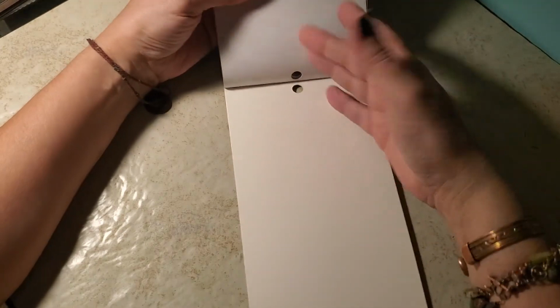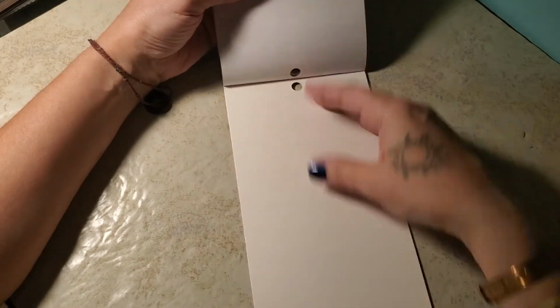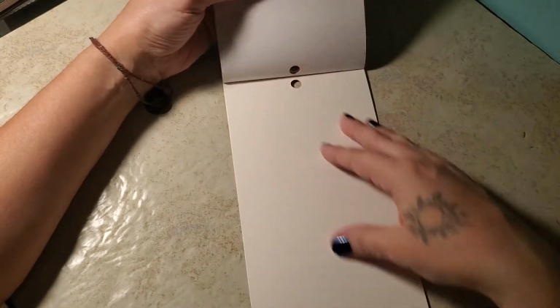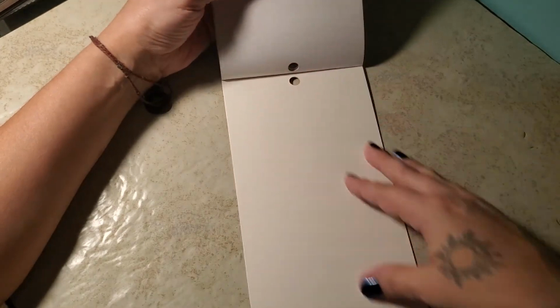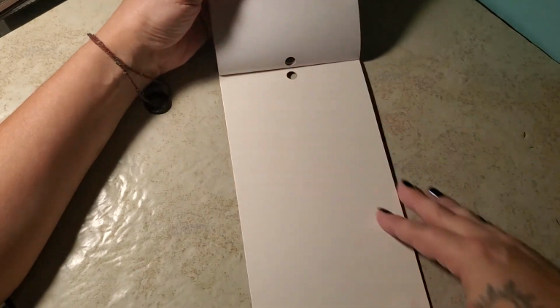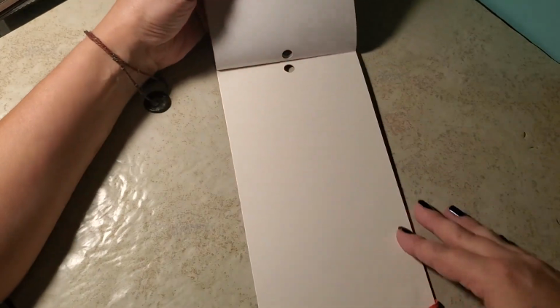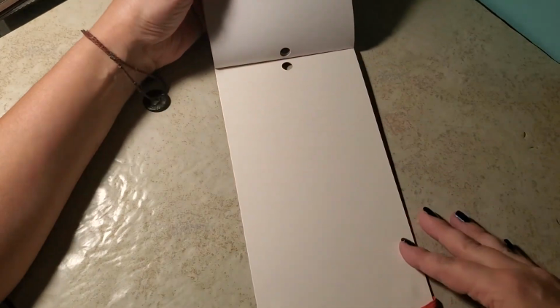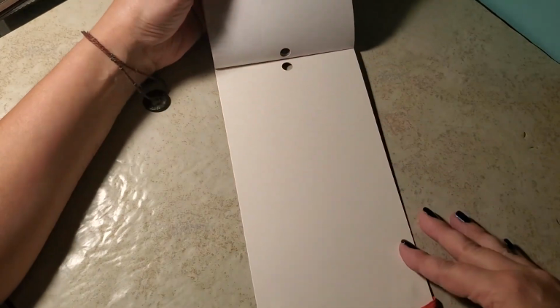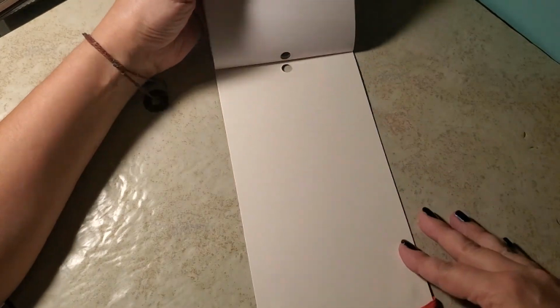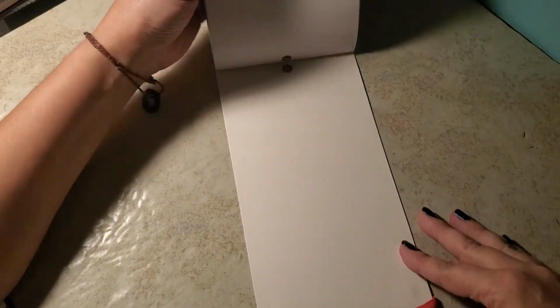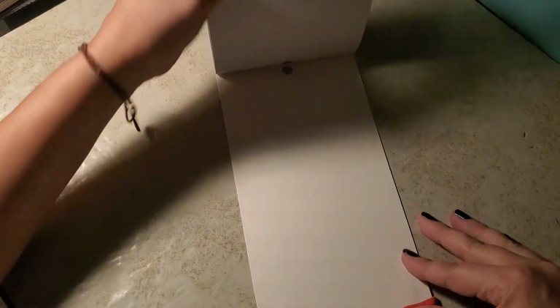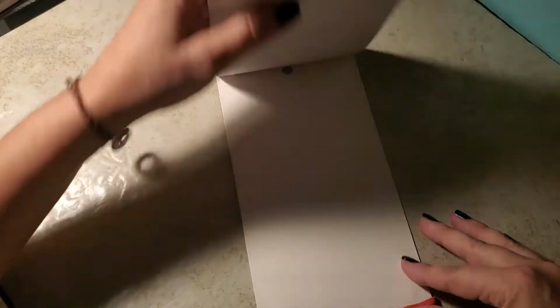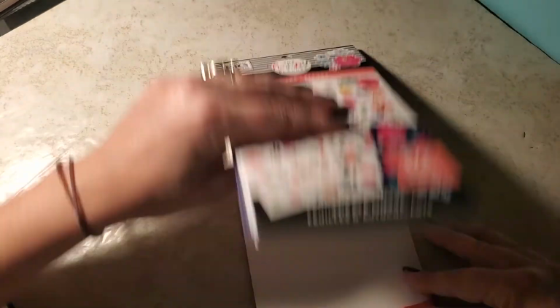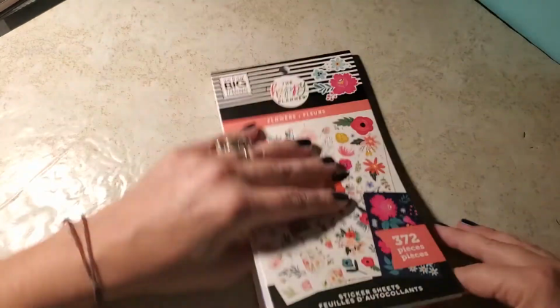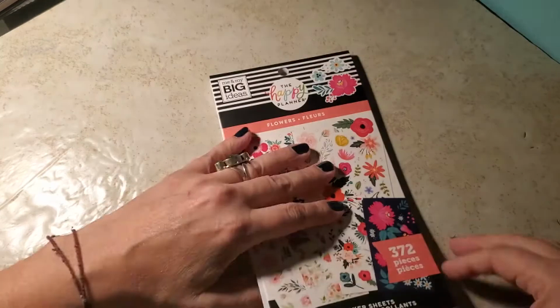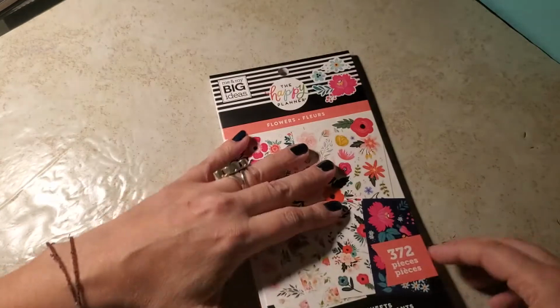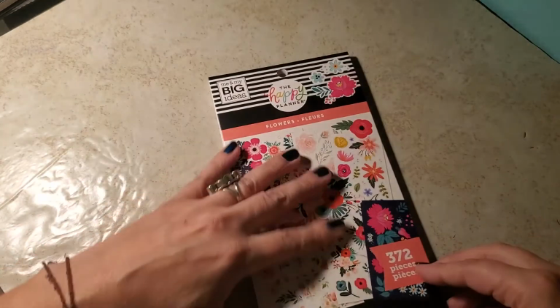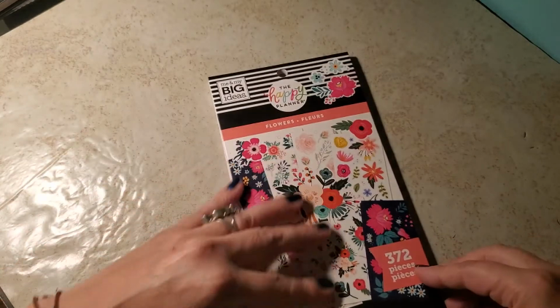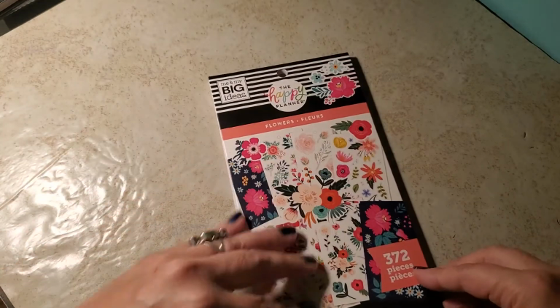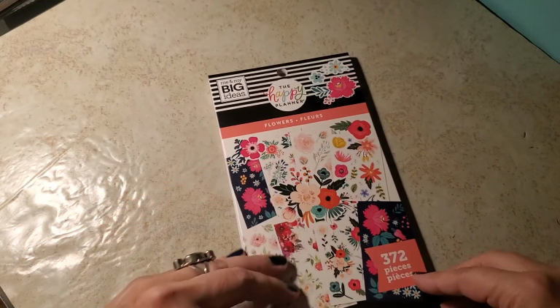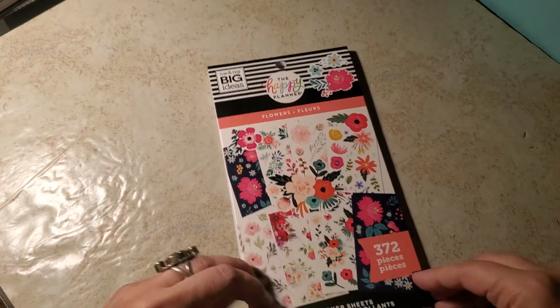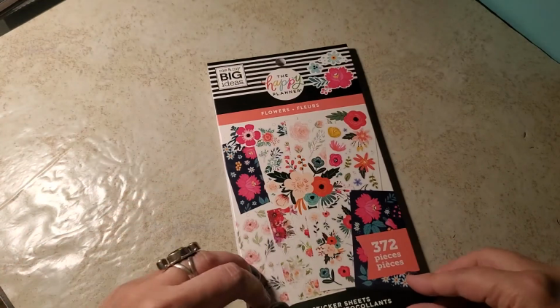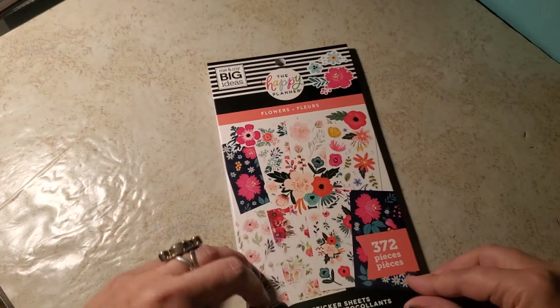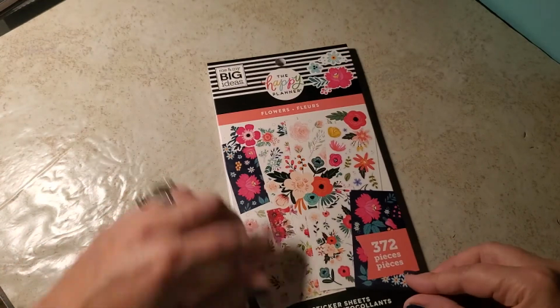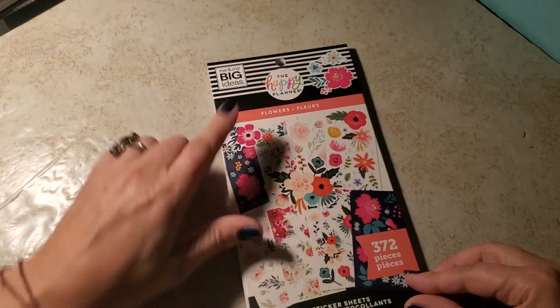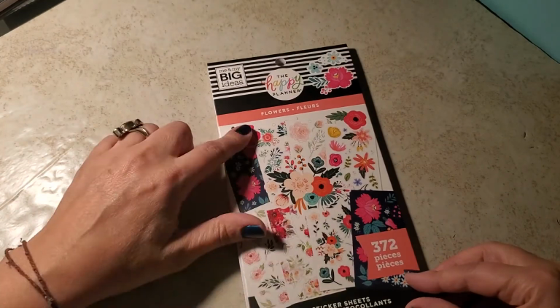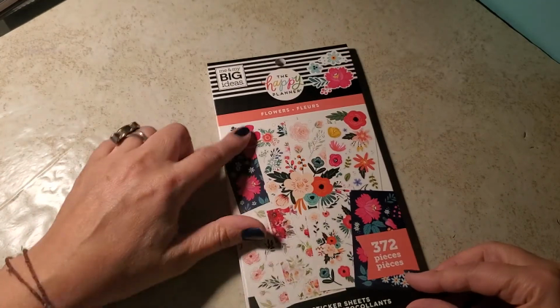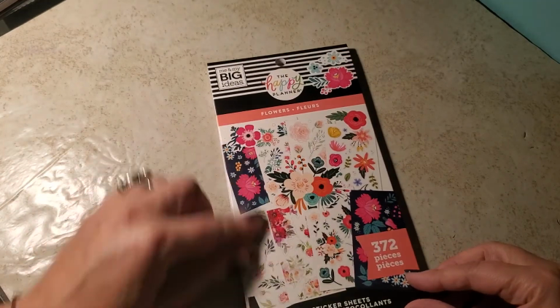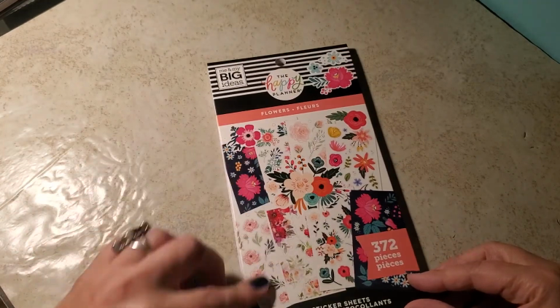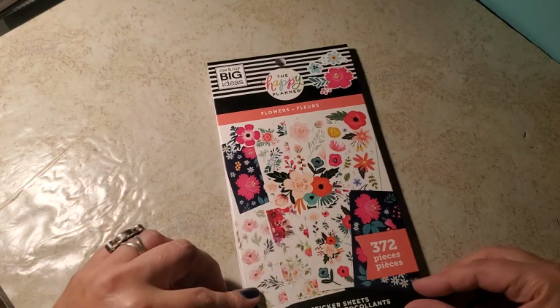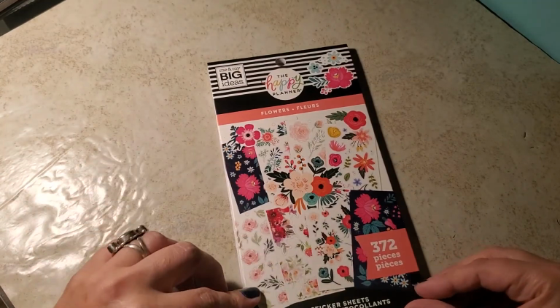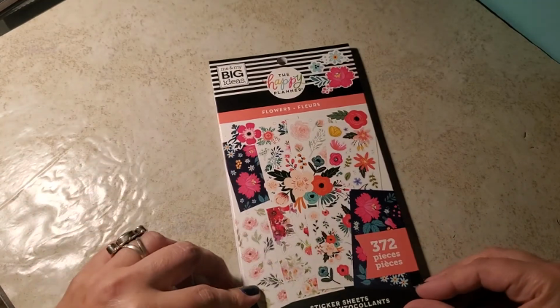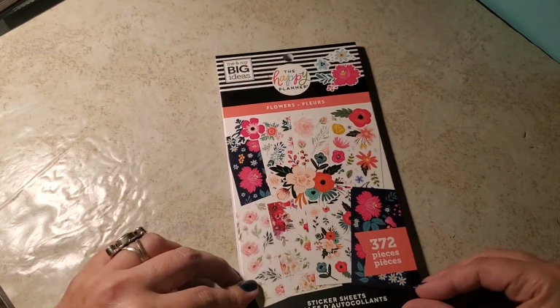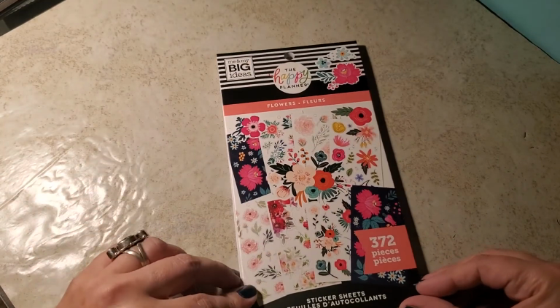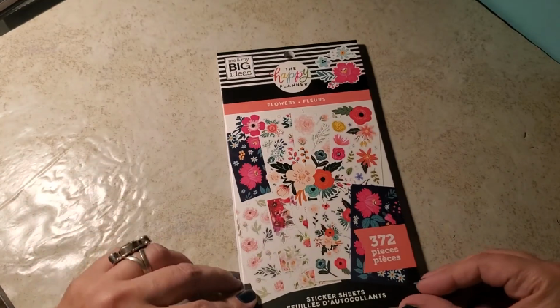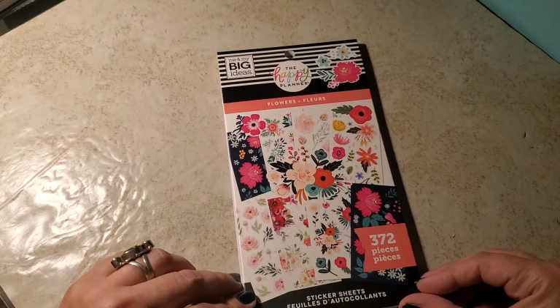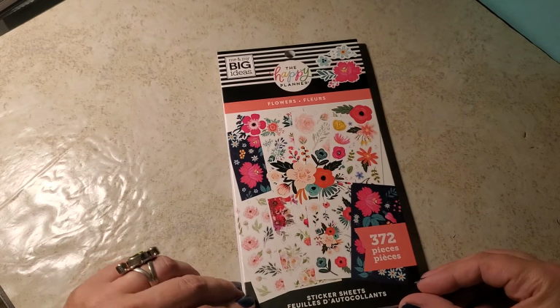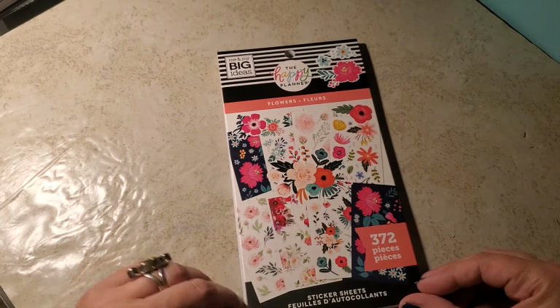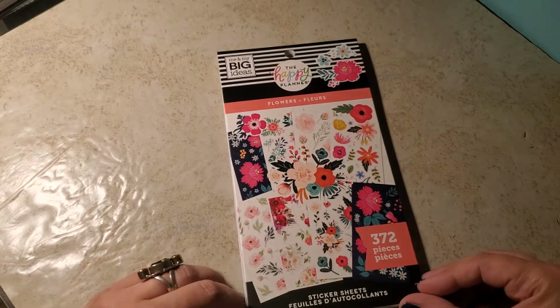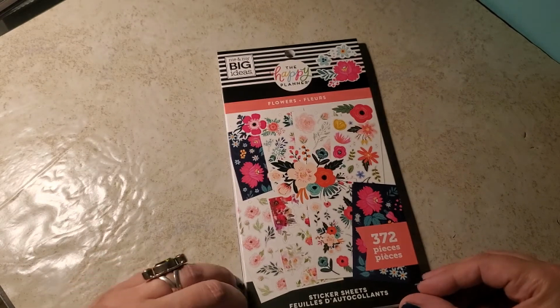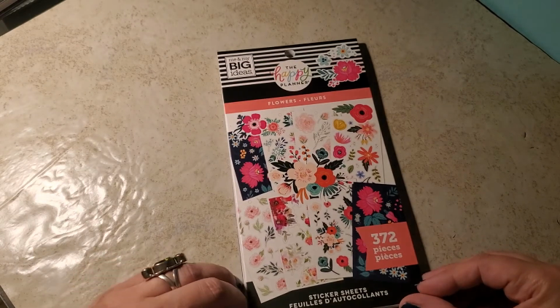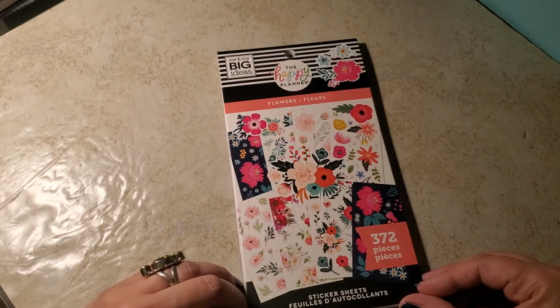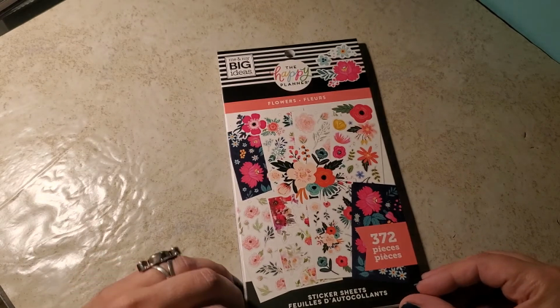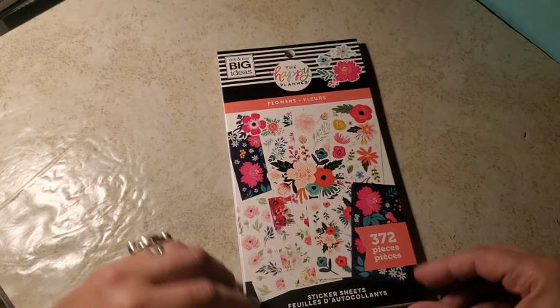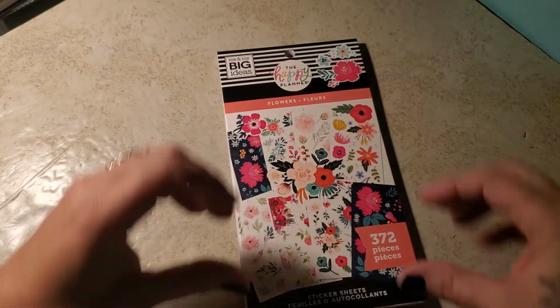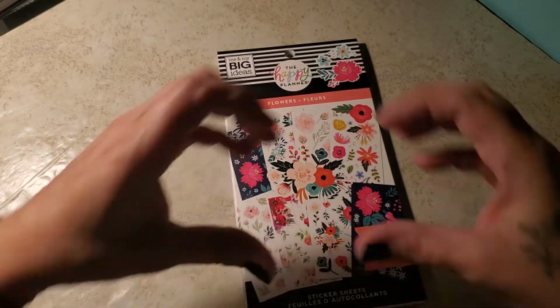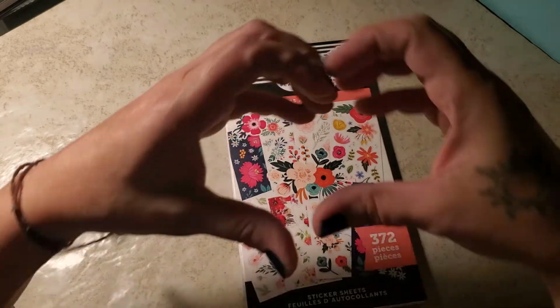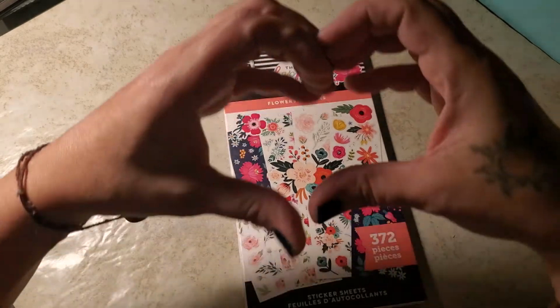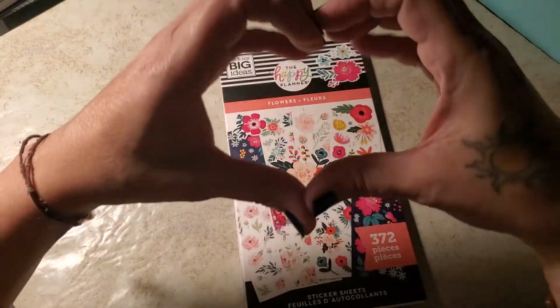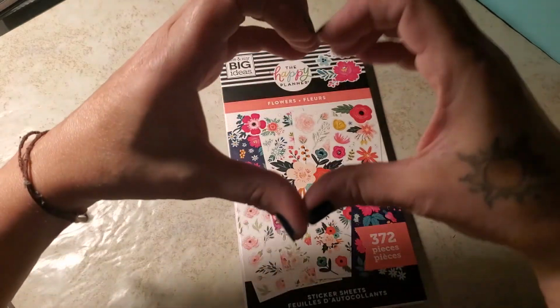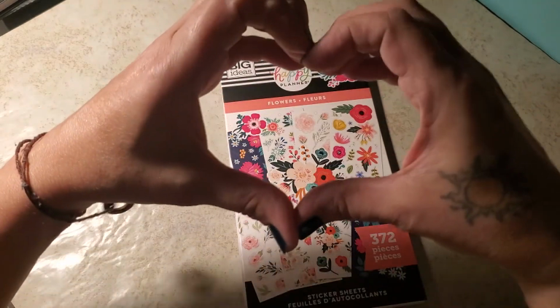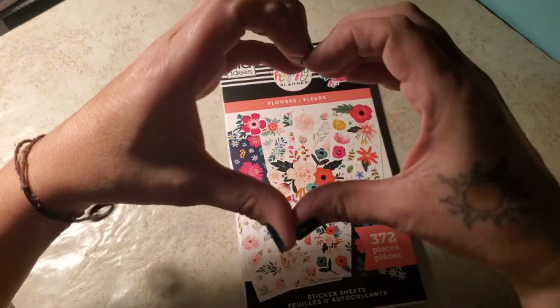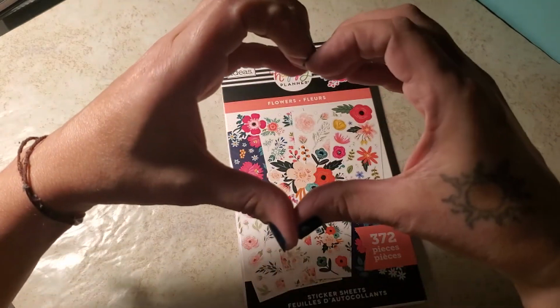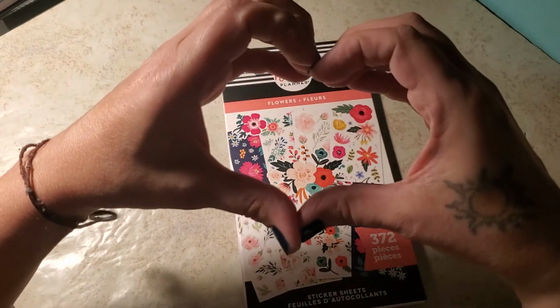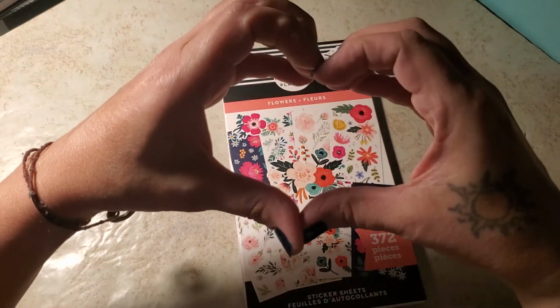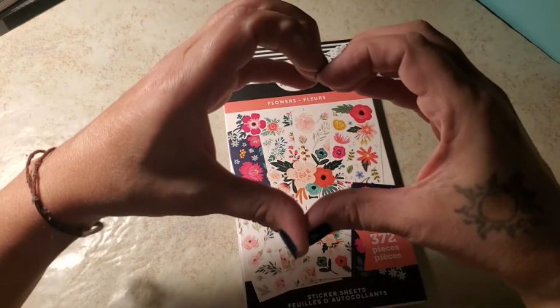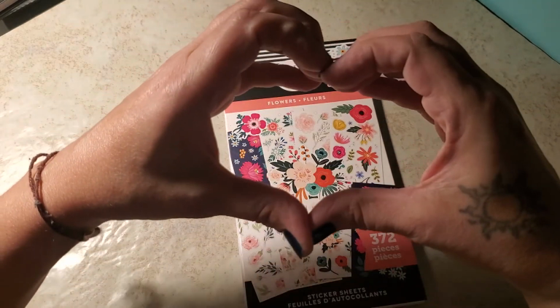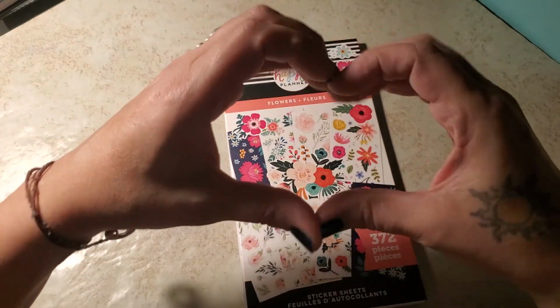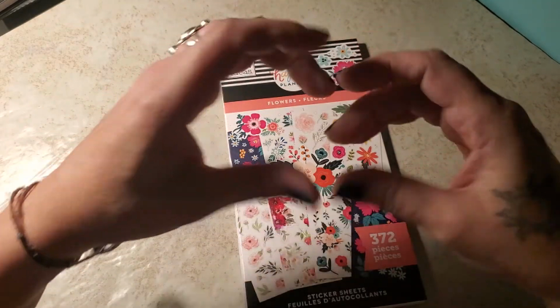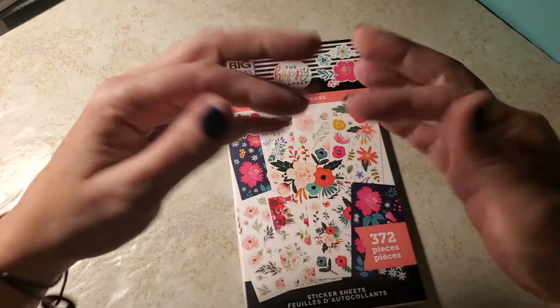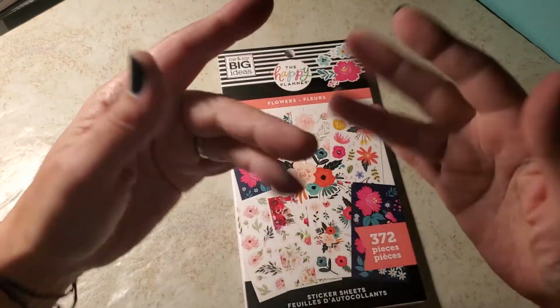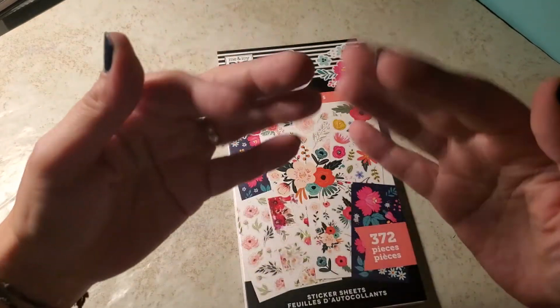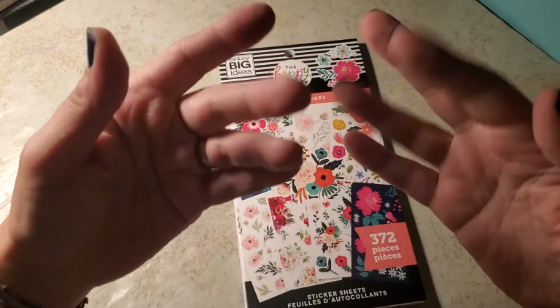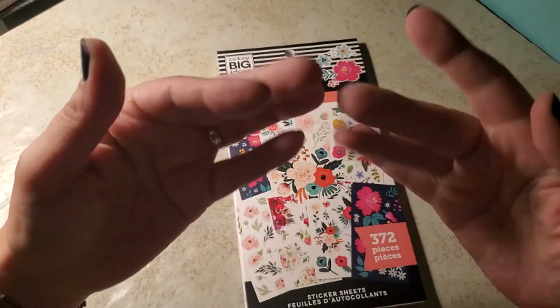There you go, that was the Flowers sticker book. Thanks for watching. Good peace, bye!